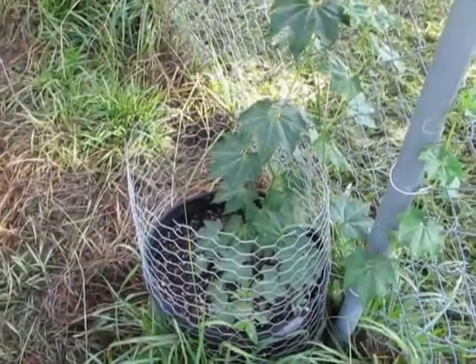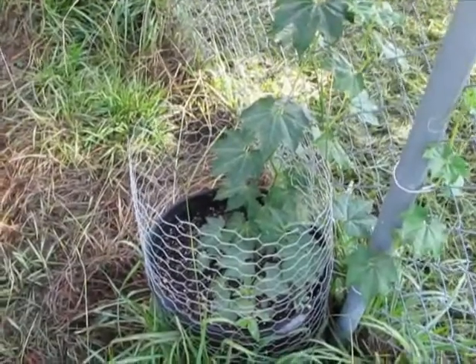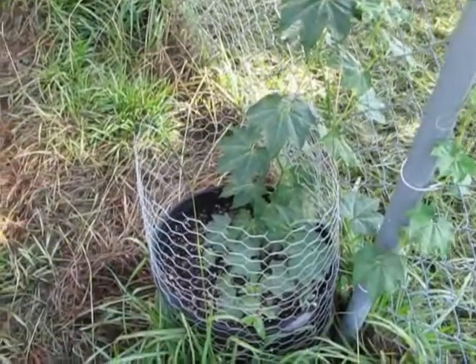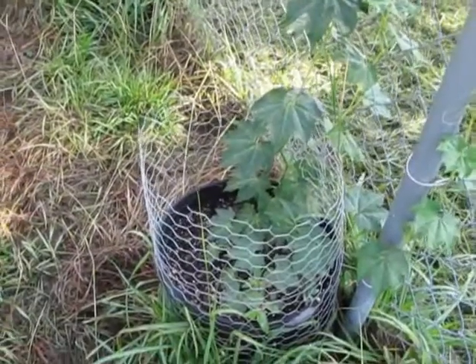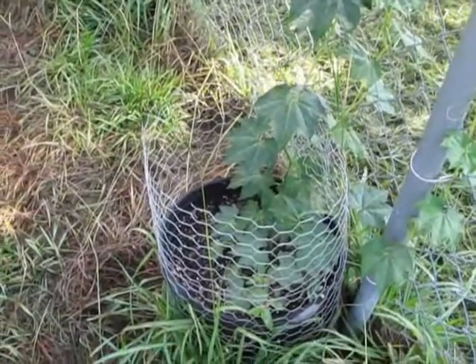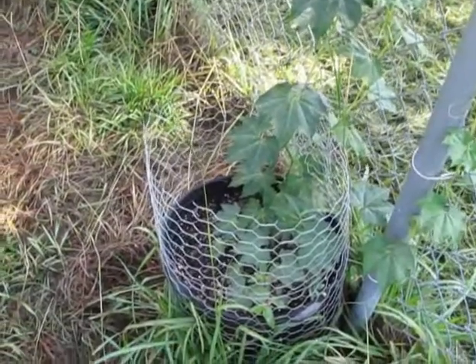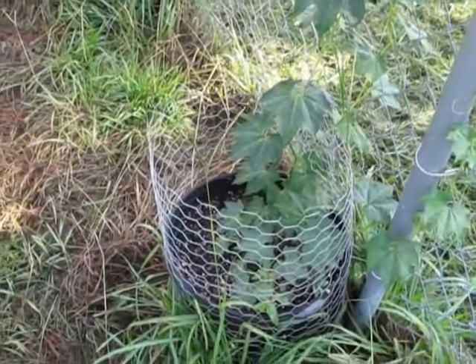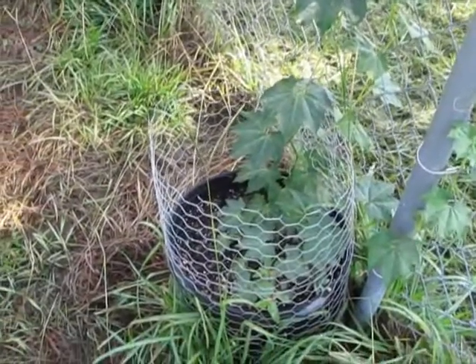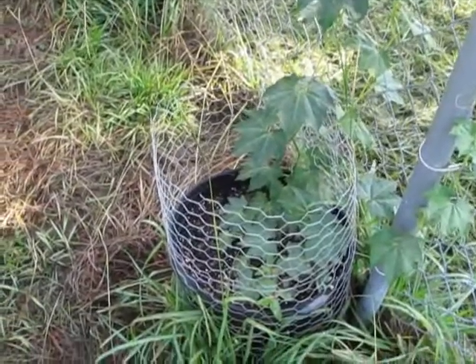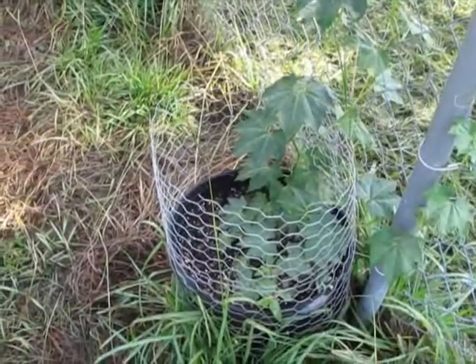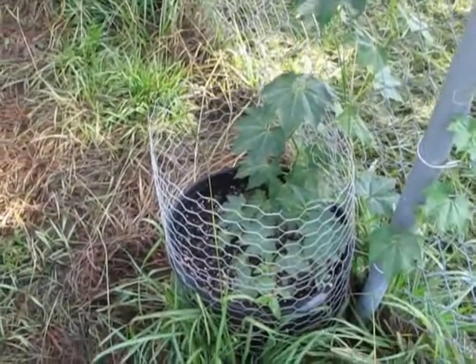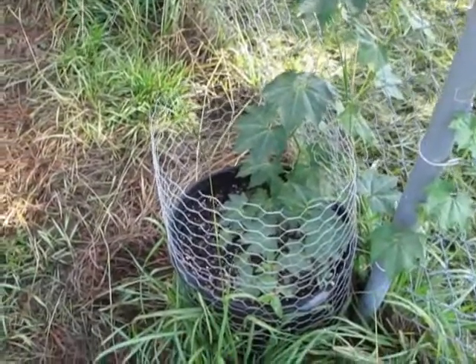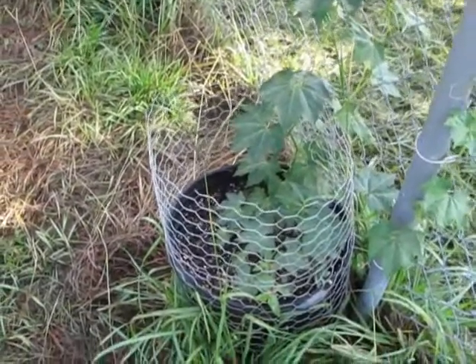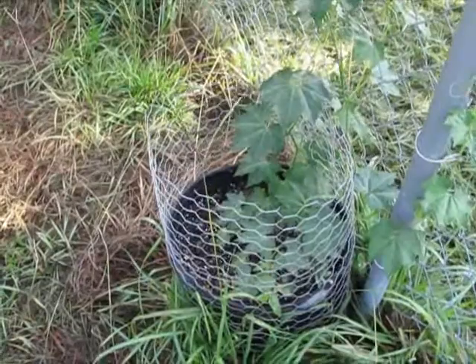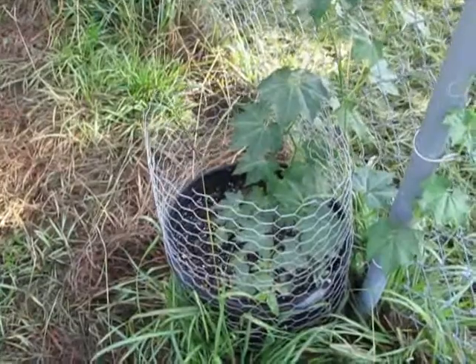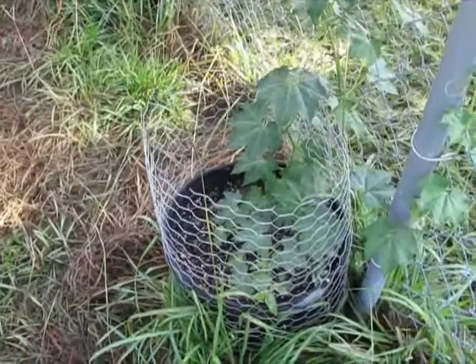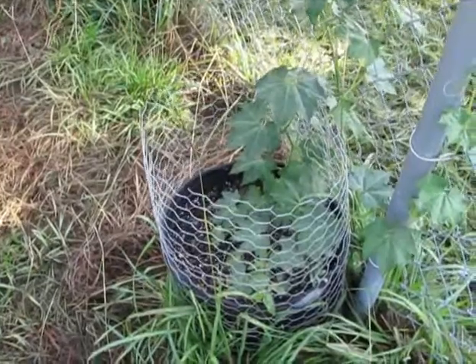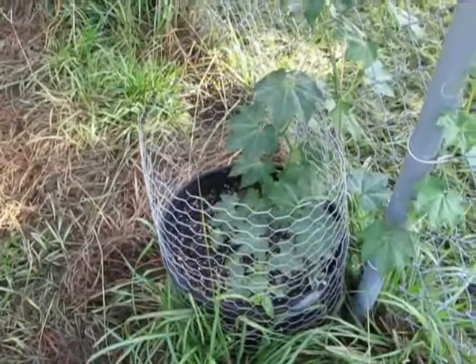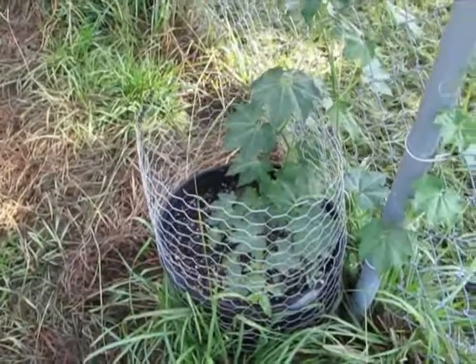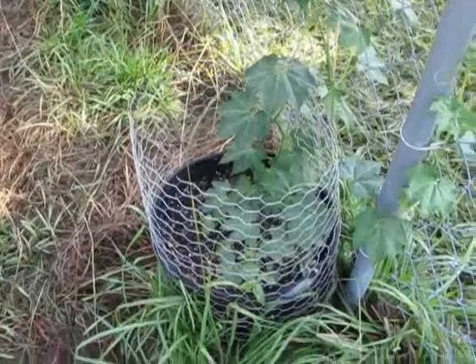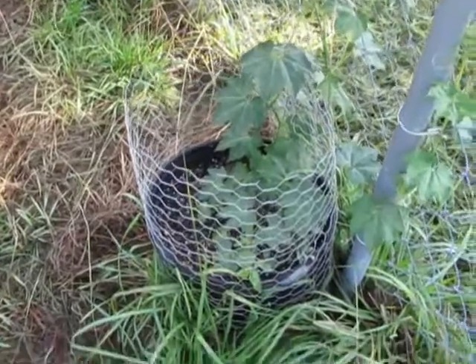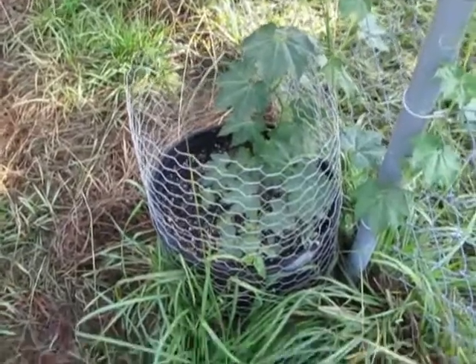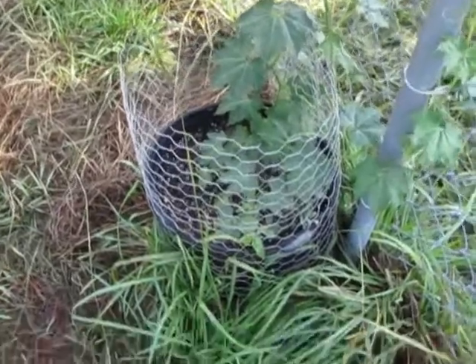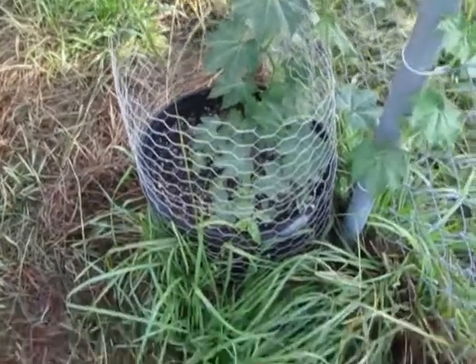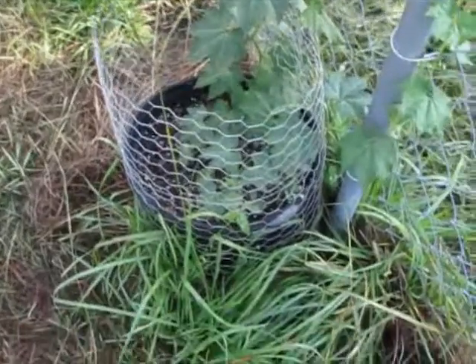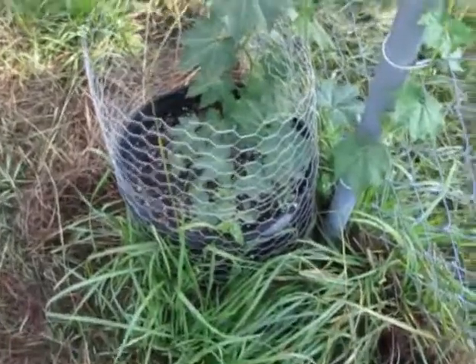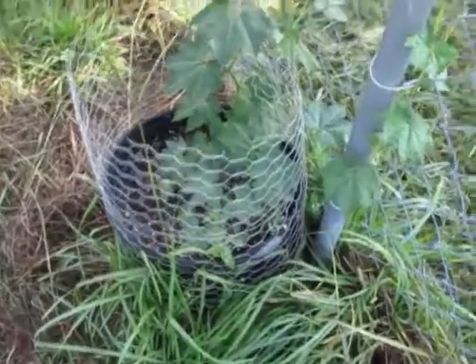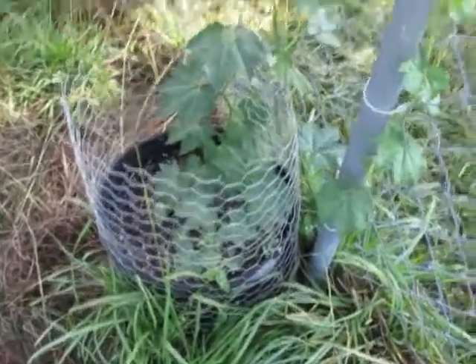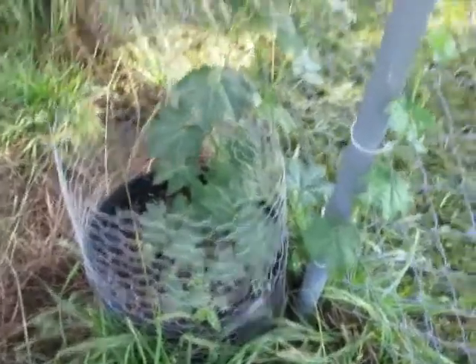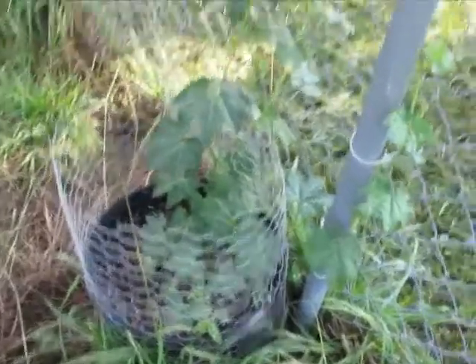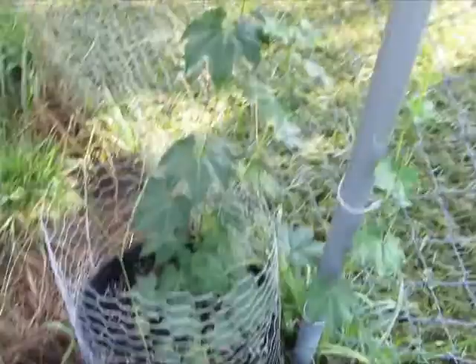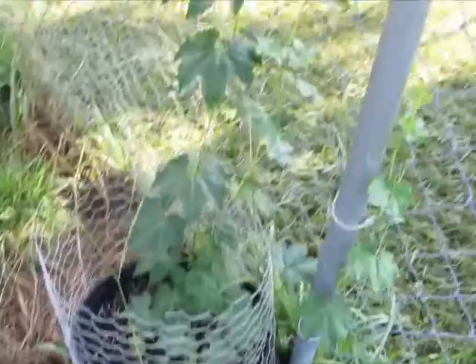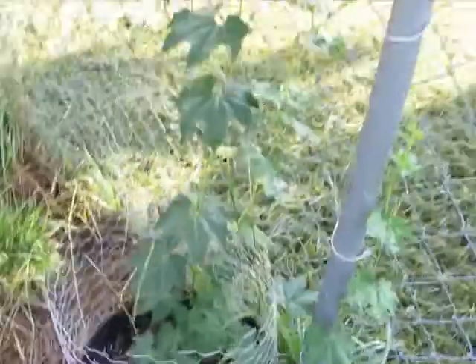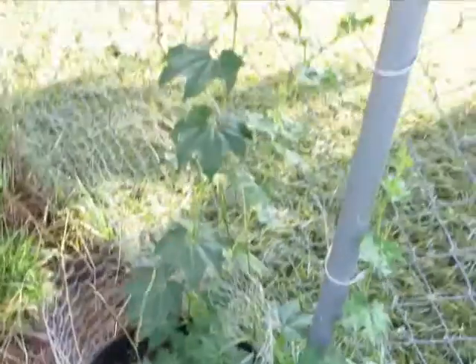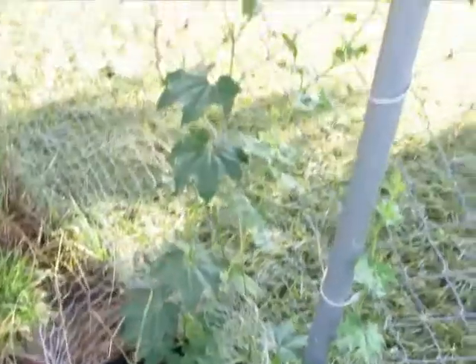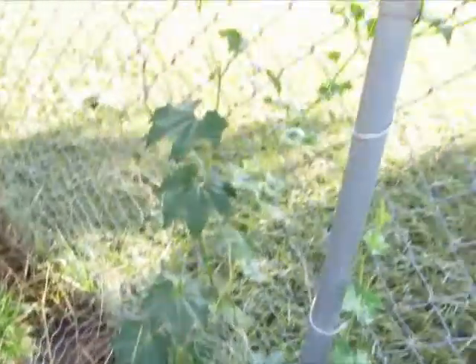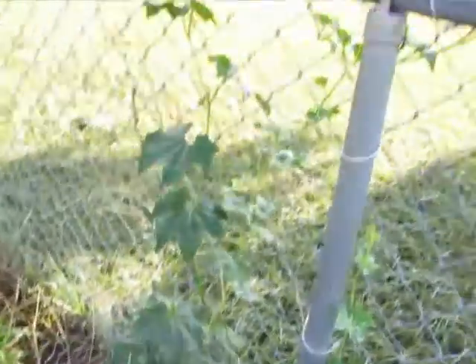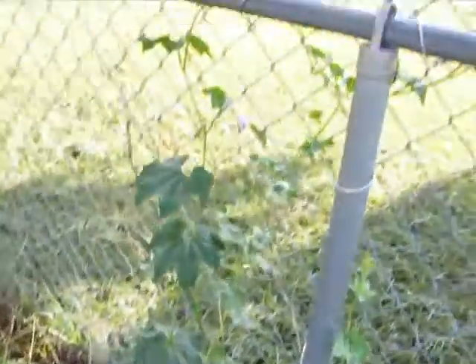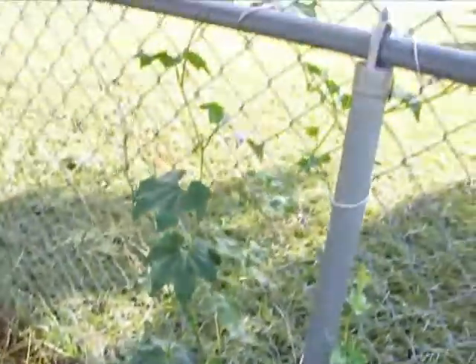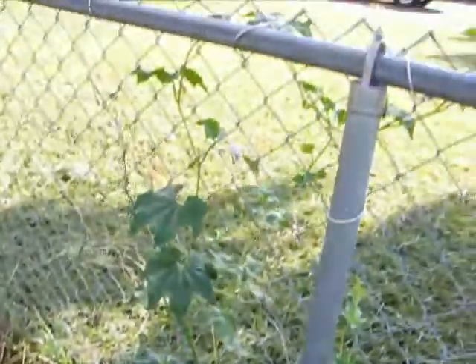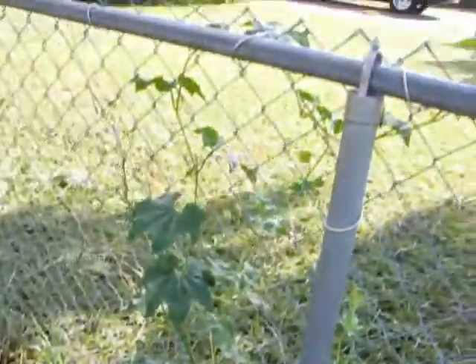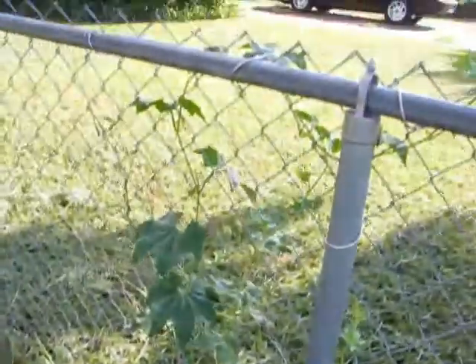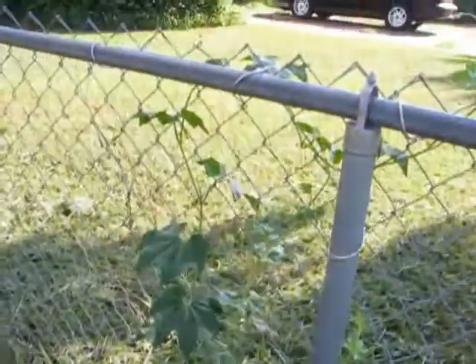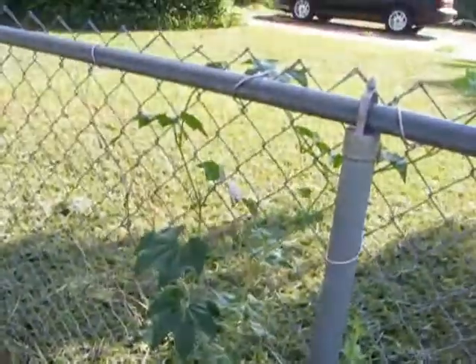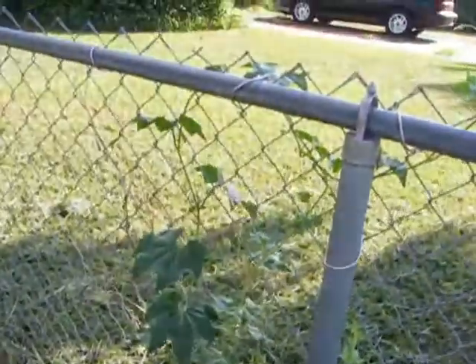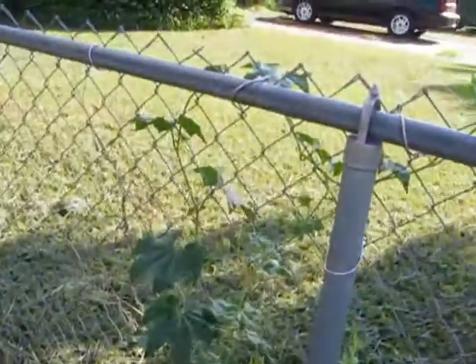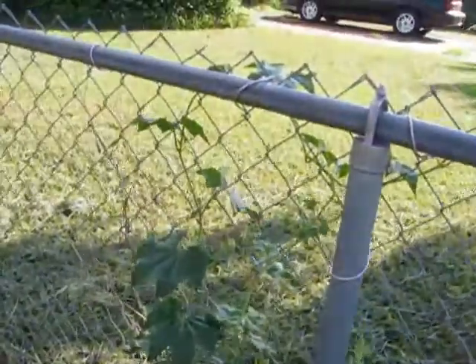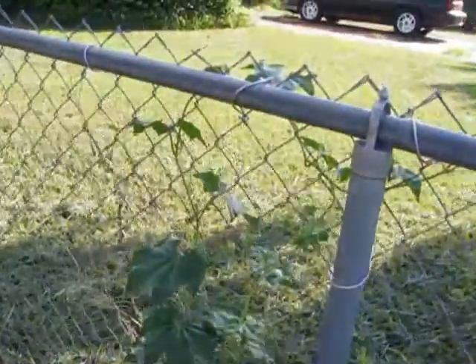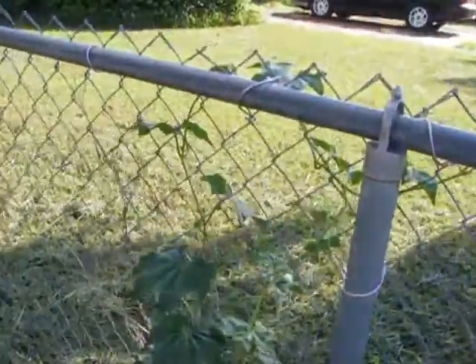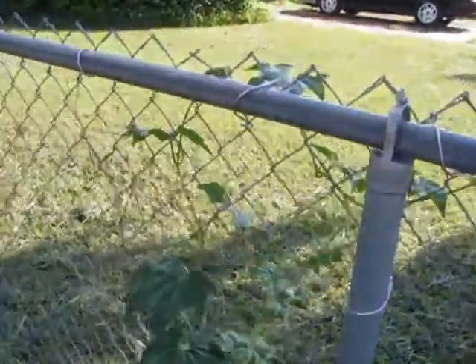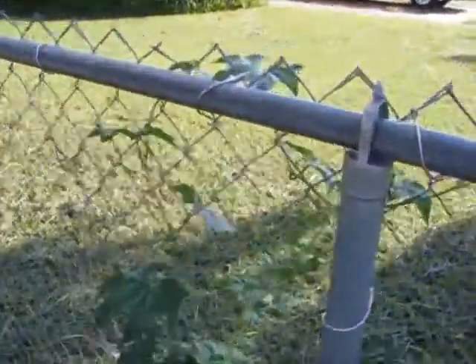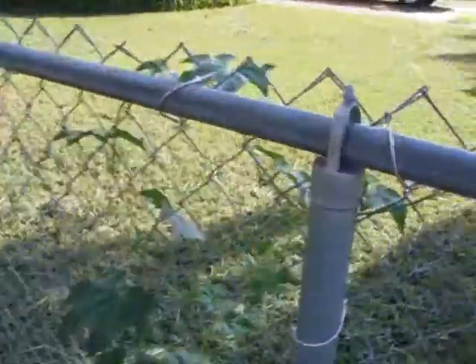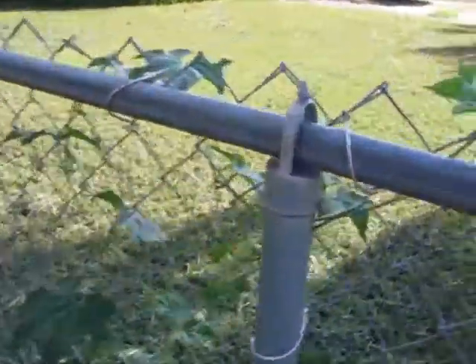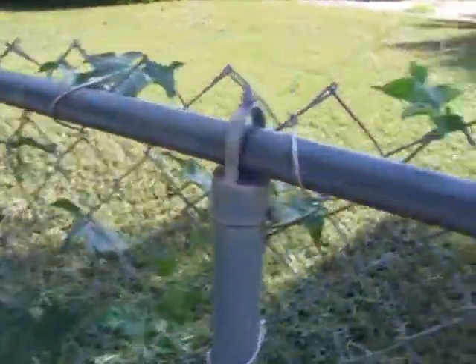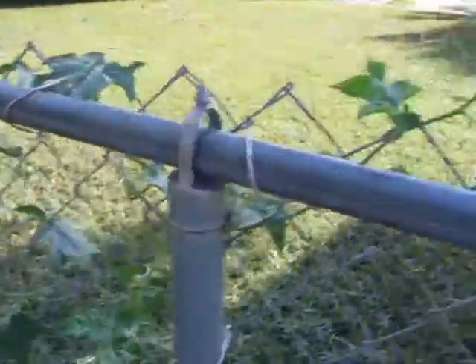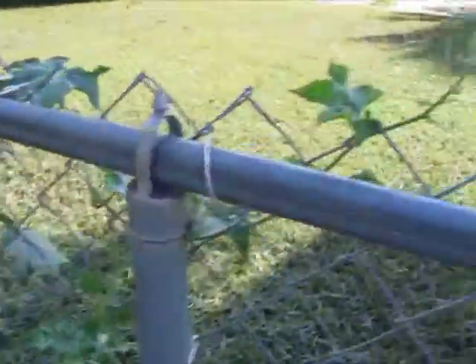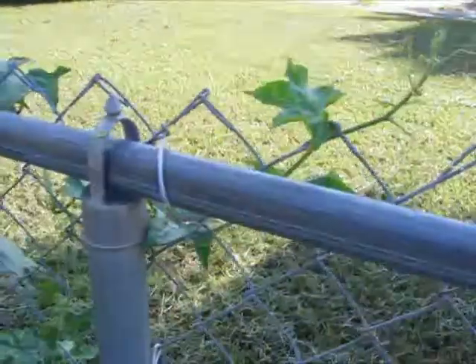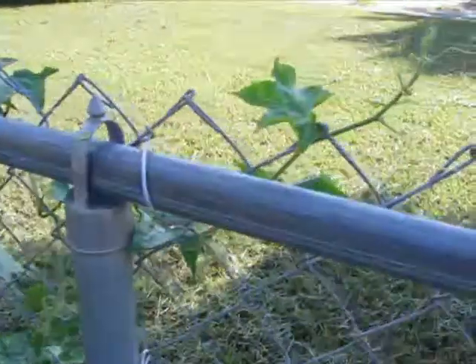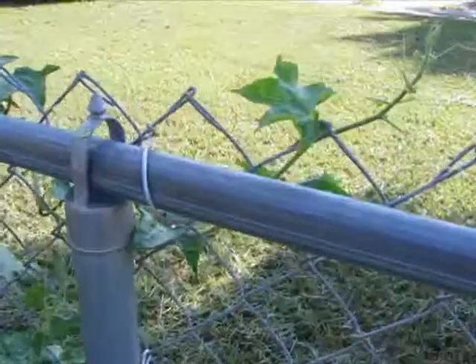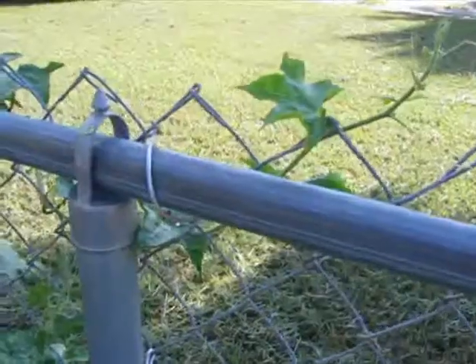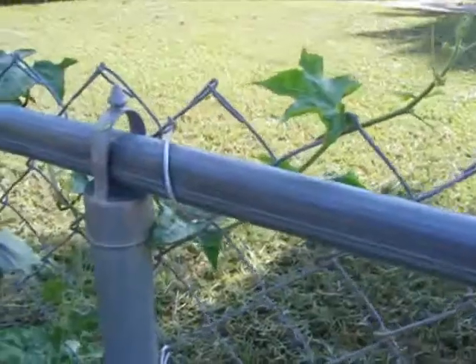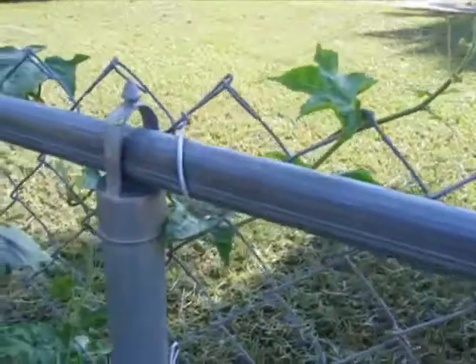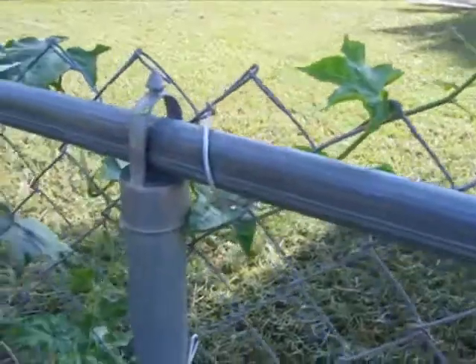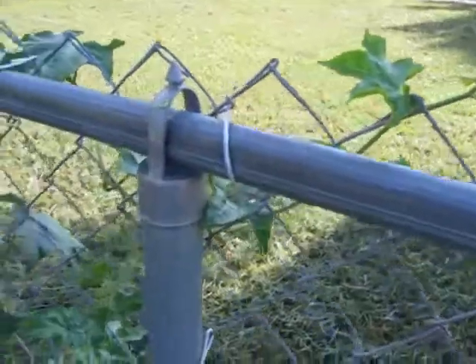August 21st, pumpkin patch update. The Casa Bananas are doing great. This is the best I've ever had — clumps of bananas, too.